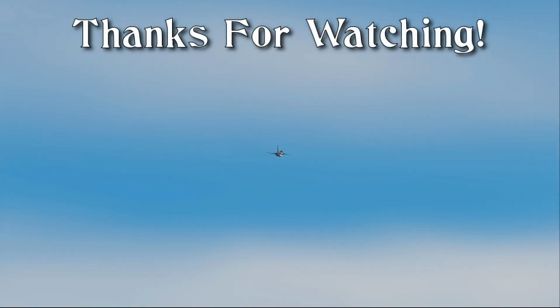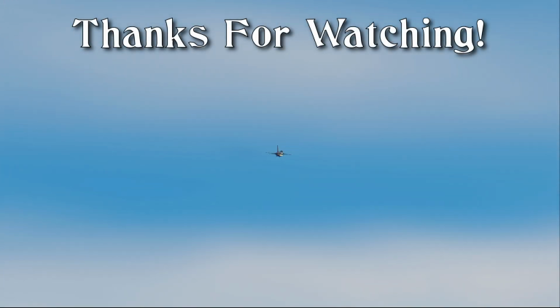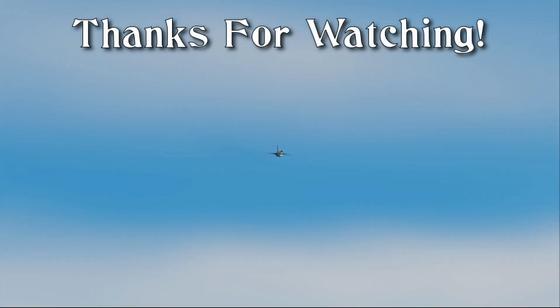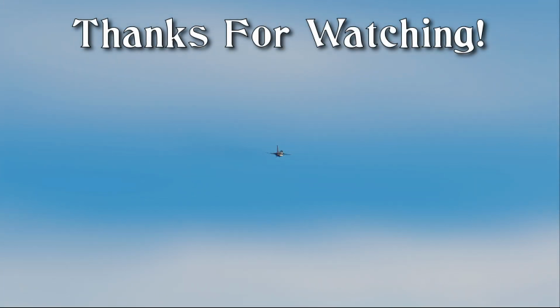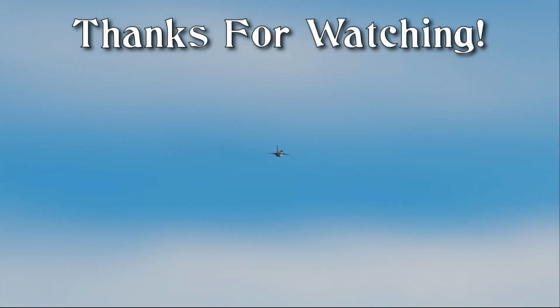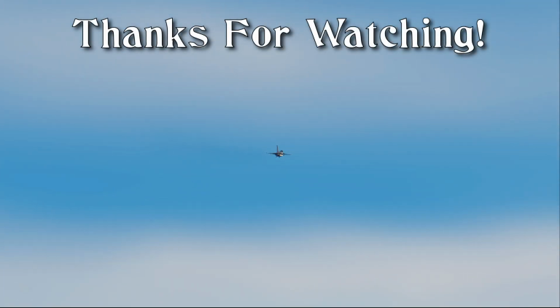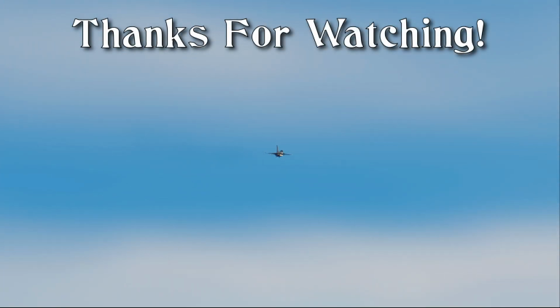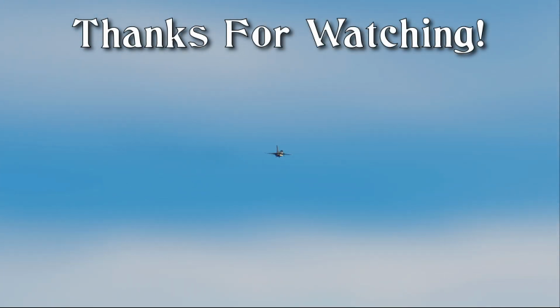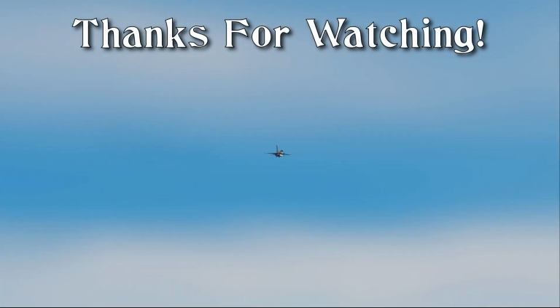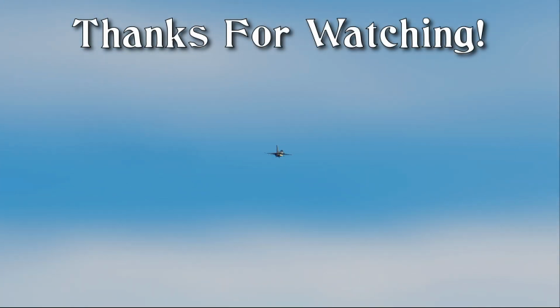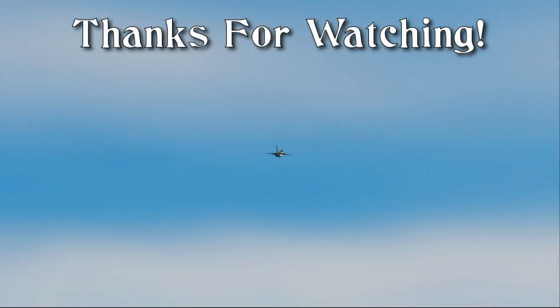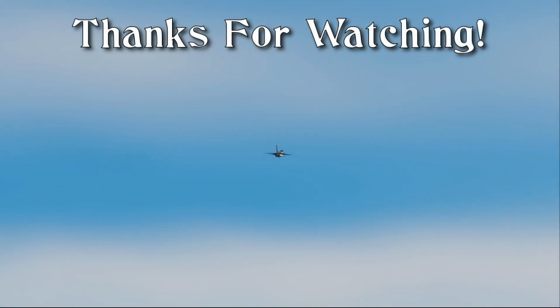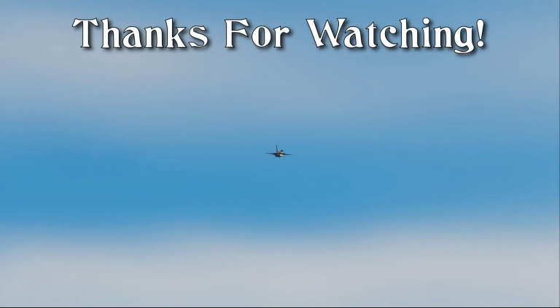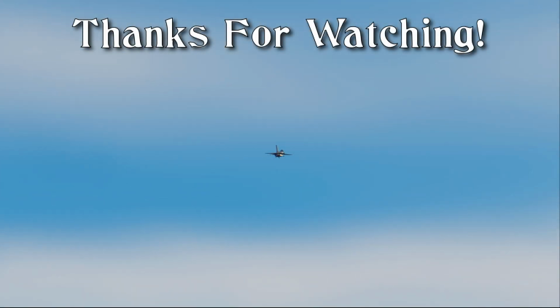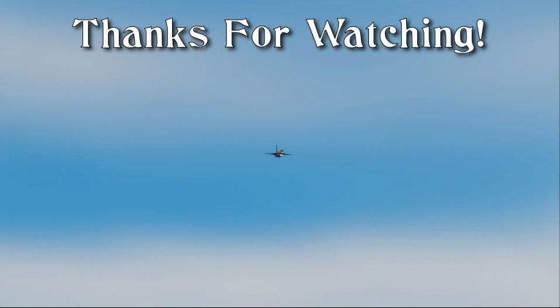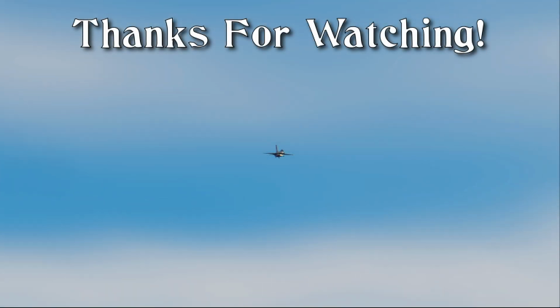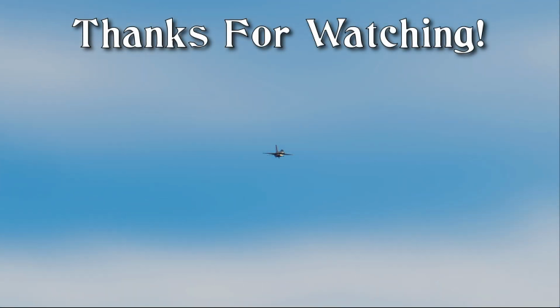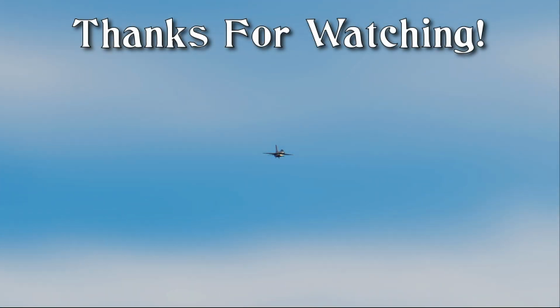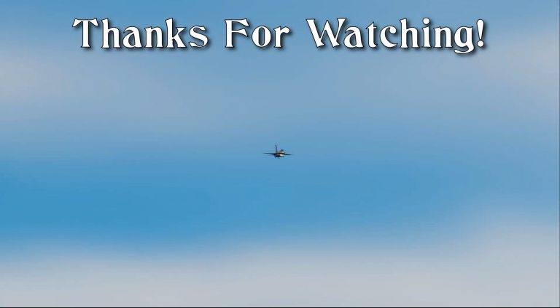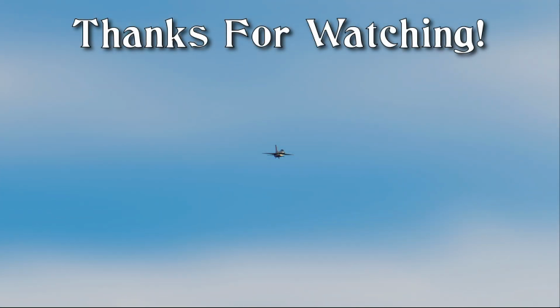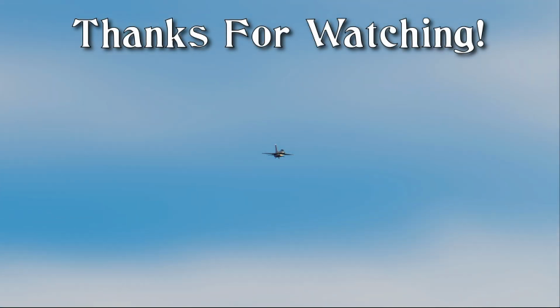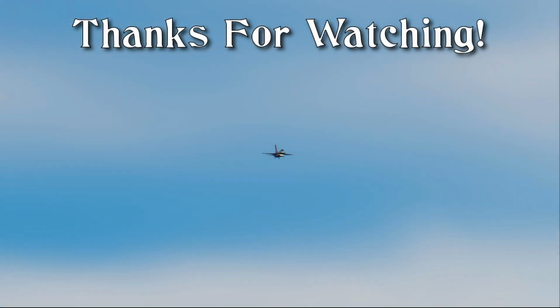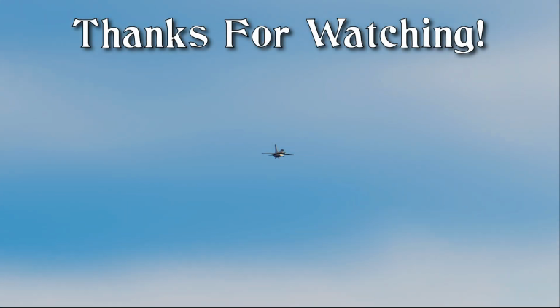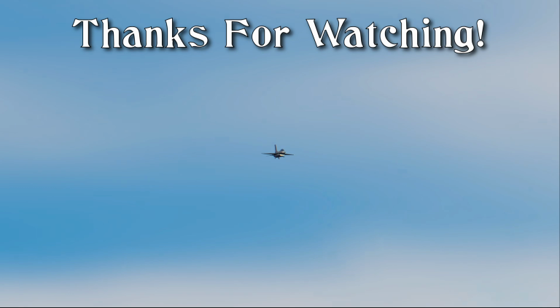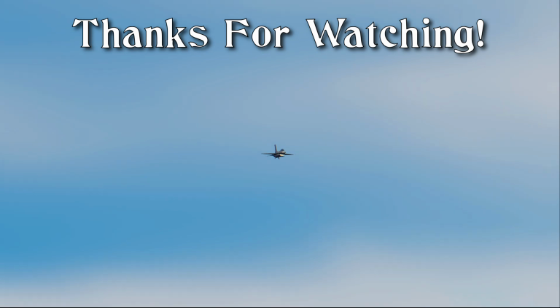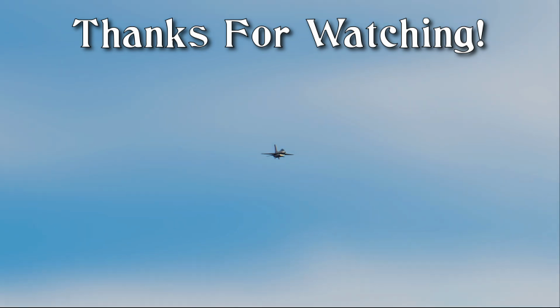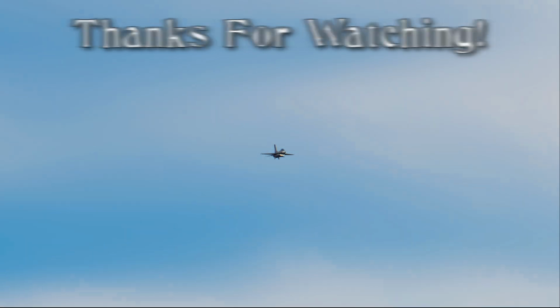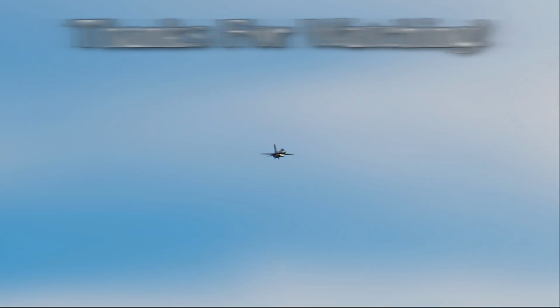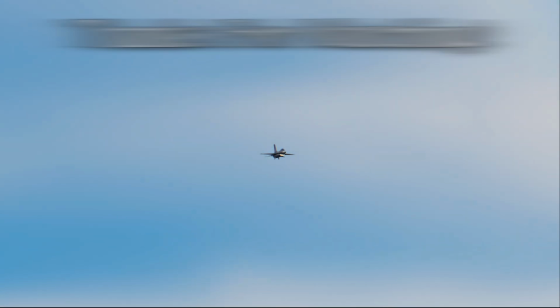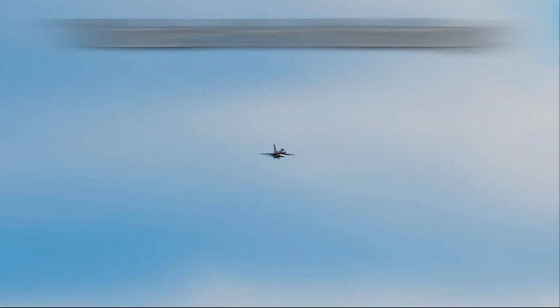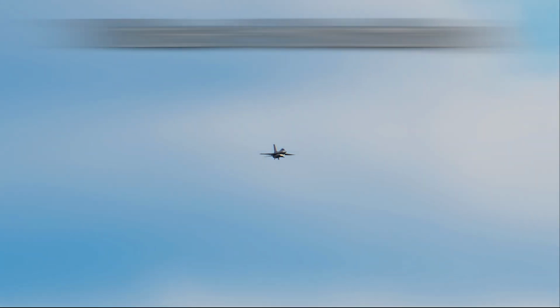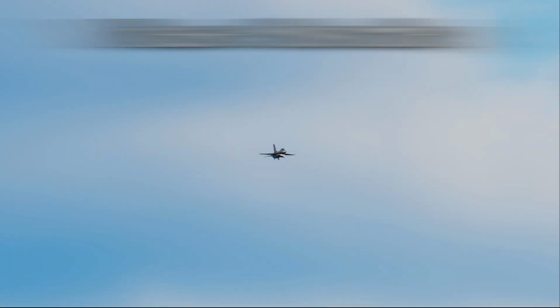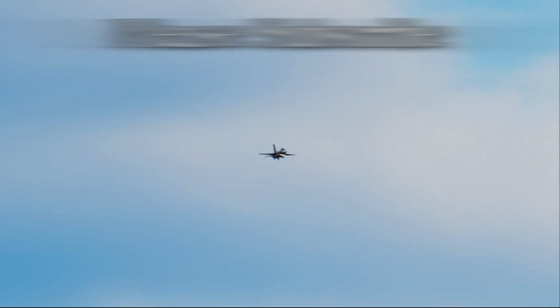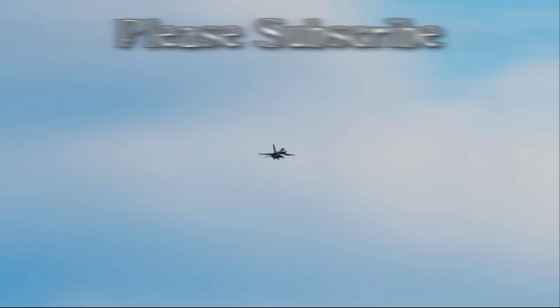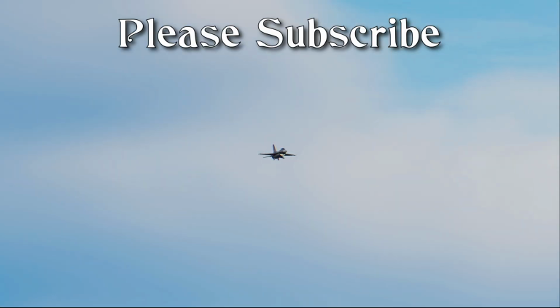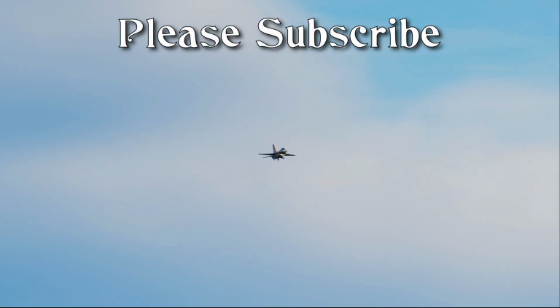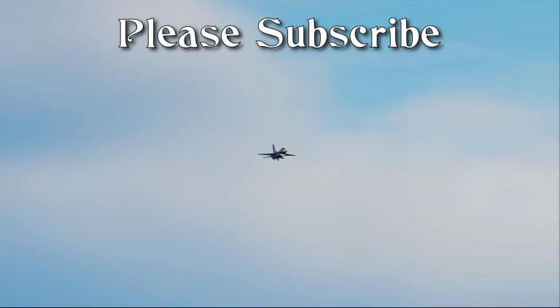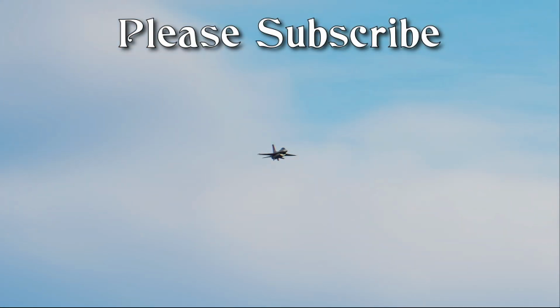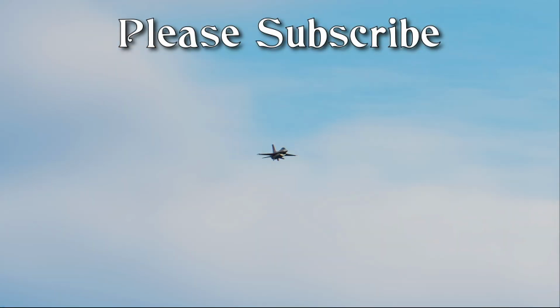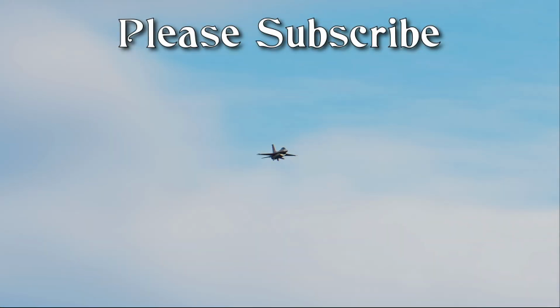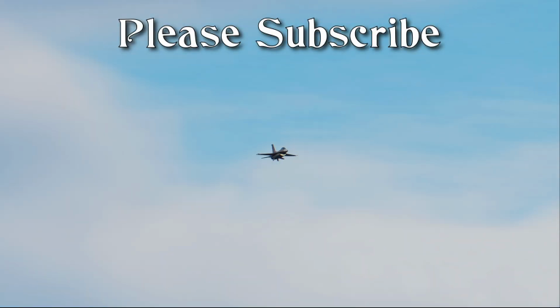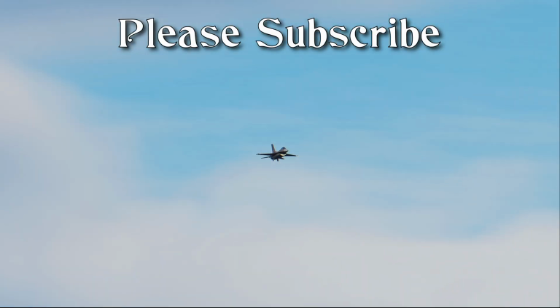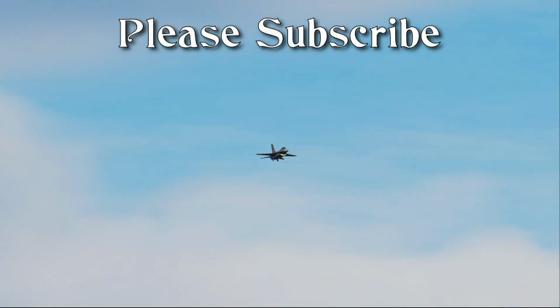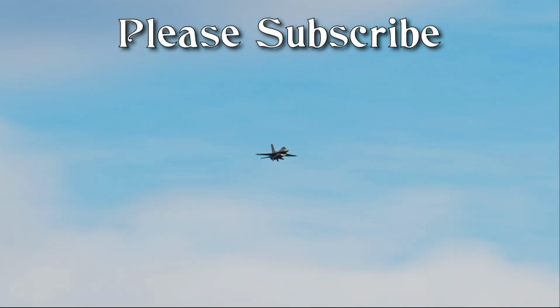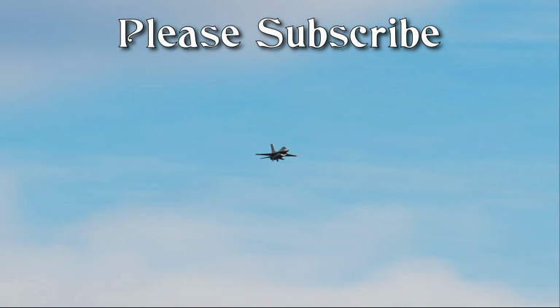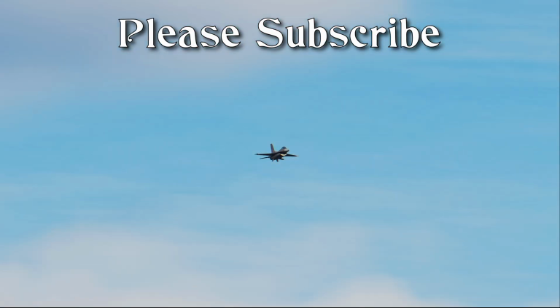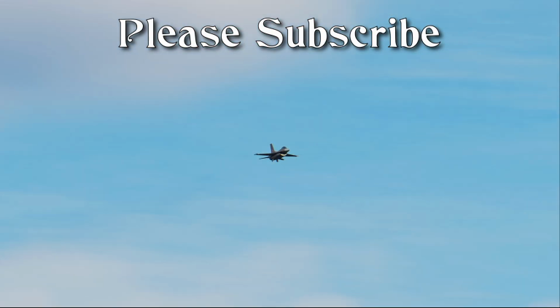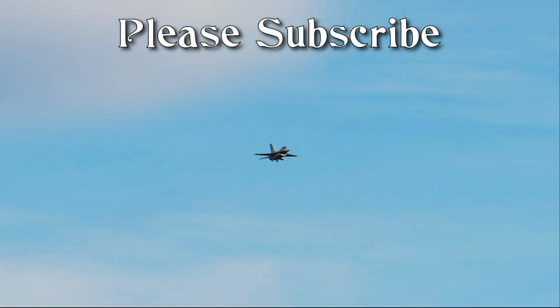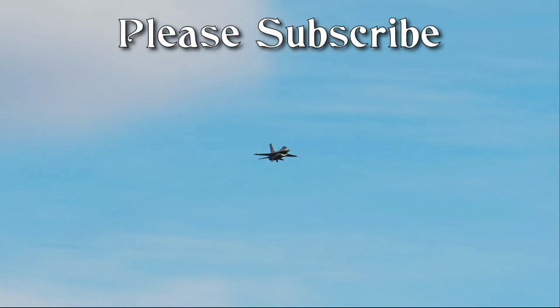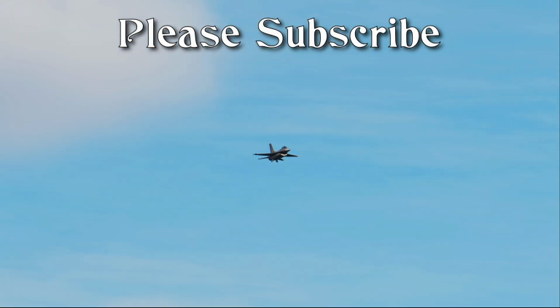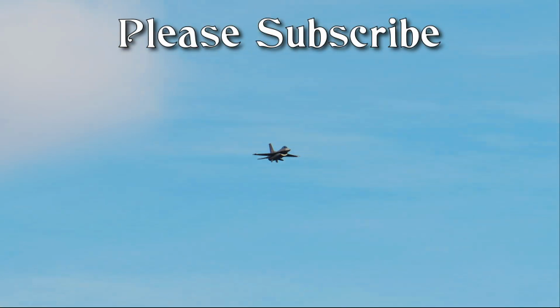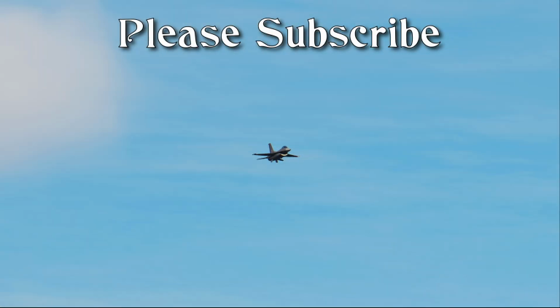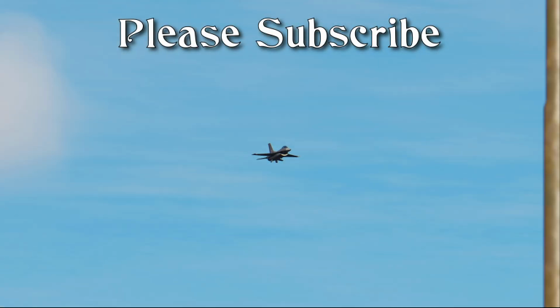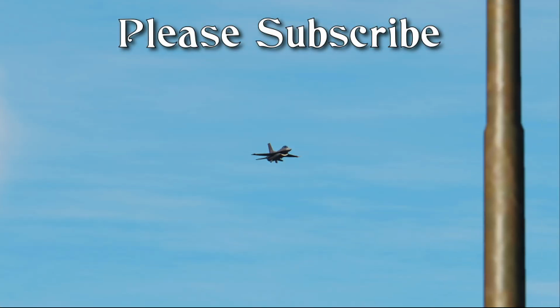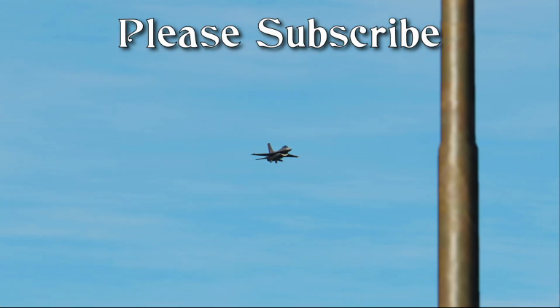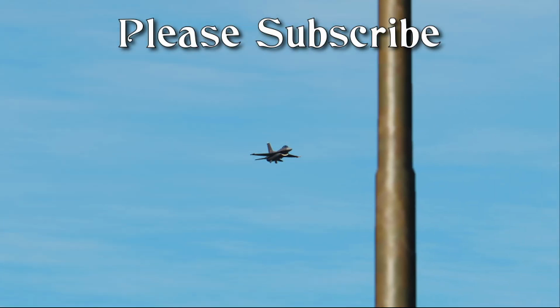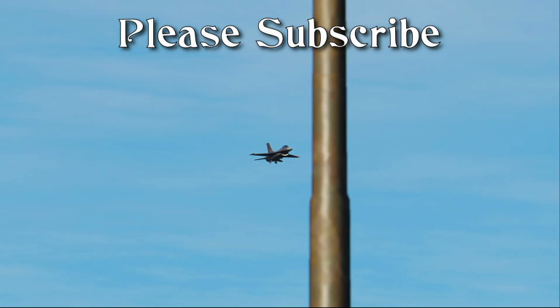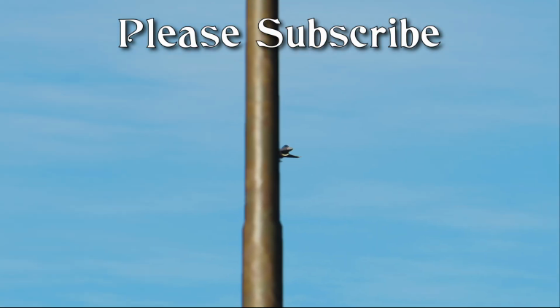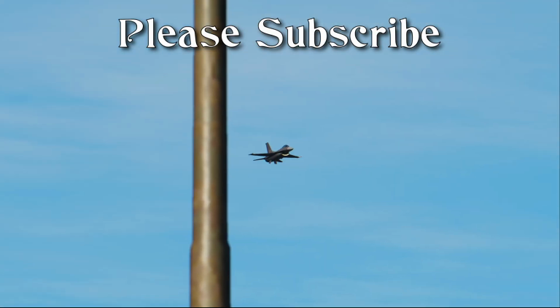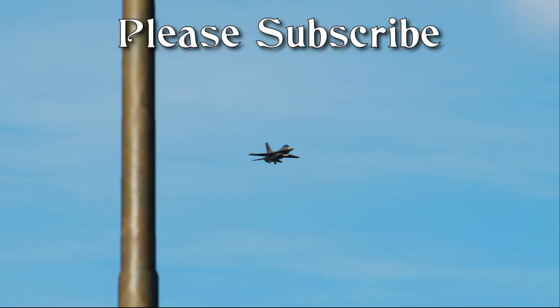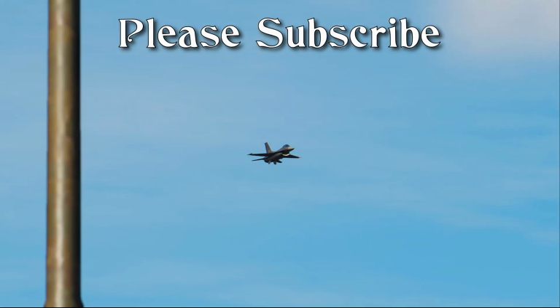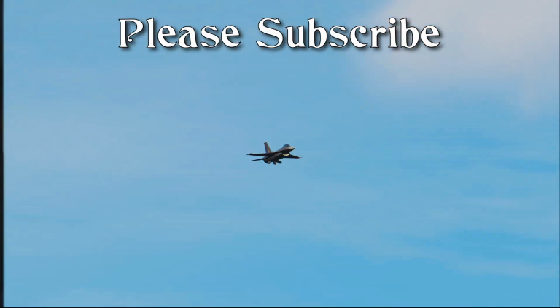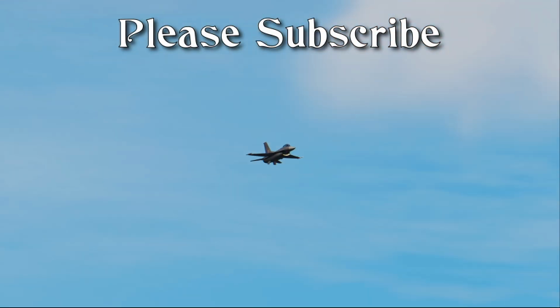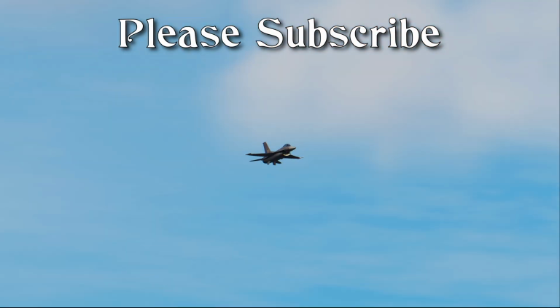With that being said, this concludes the video. If you've enjoyed this presentation, please subscribe. In the meantime, enjoy your dance with the angels.